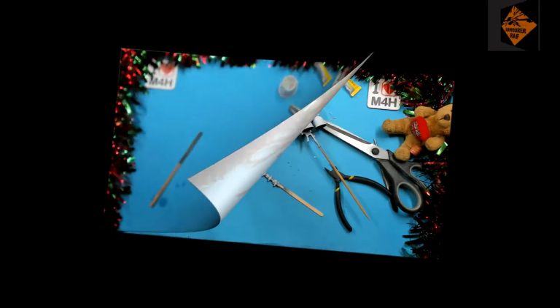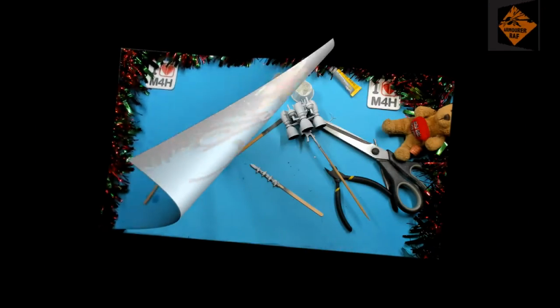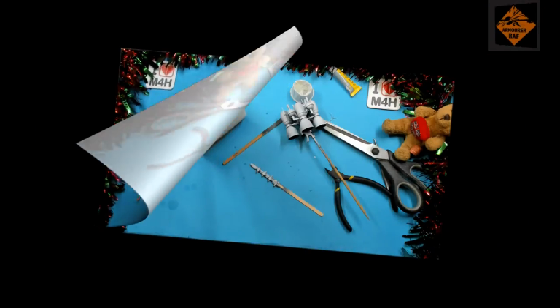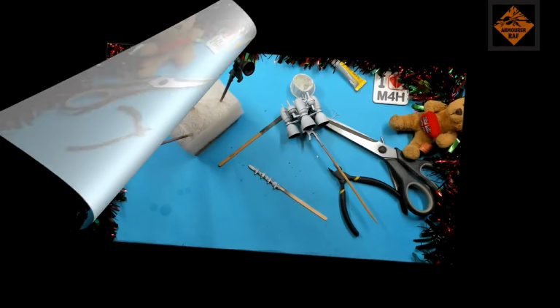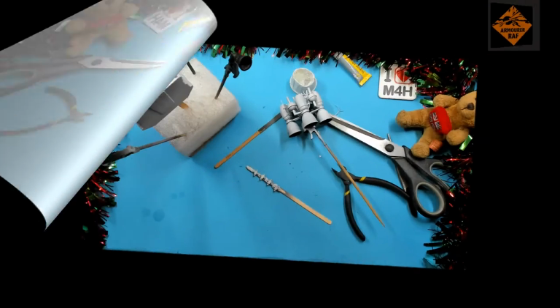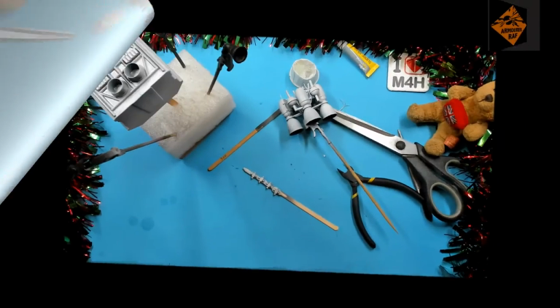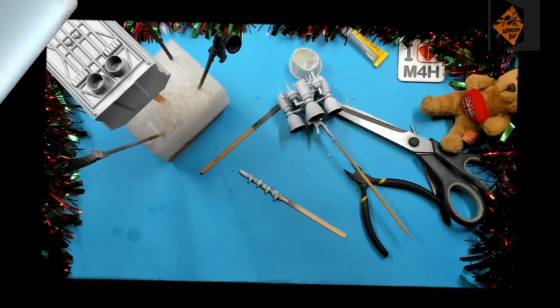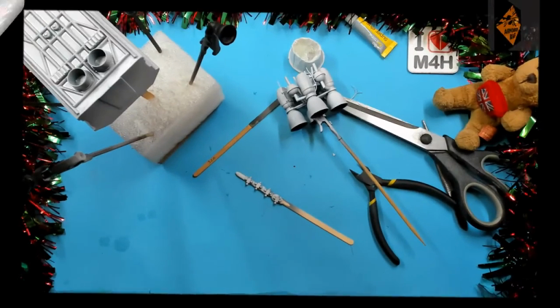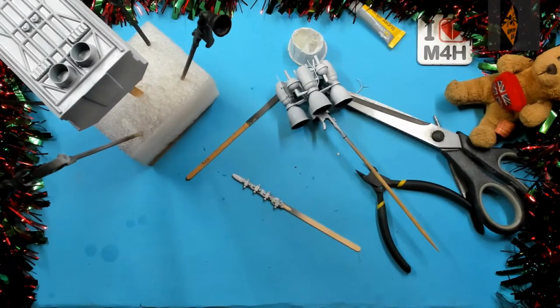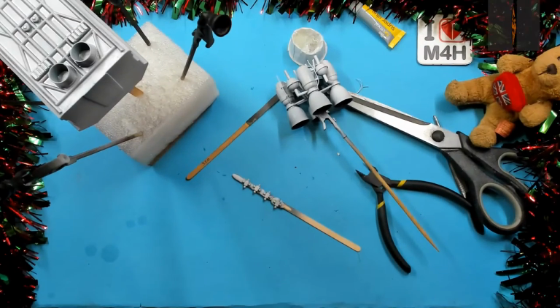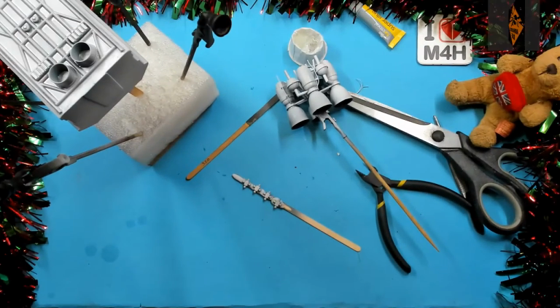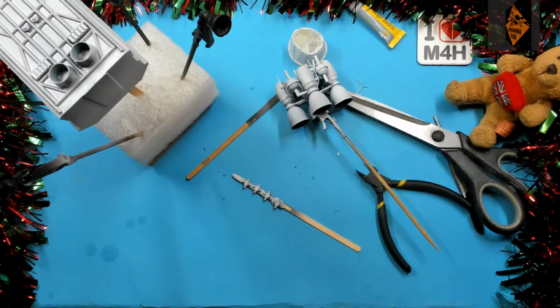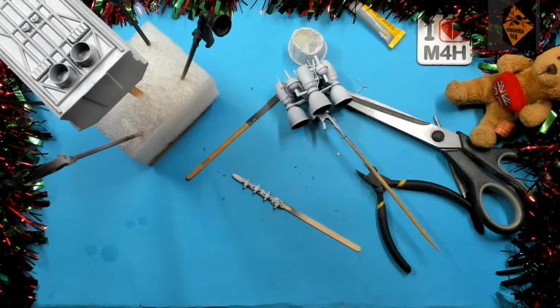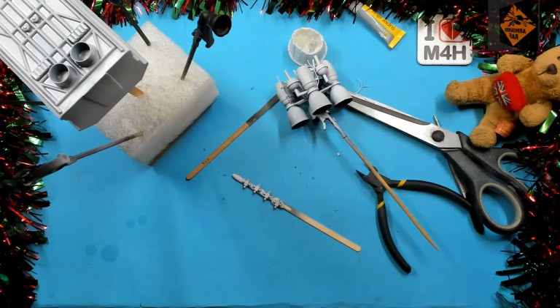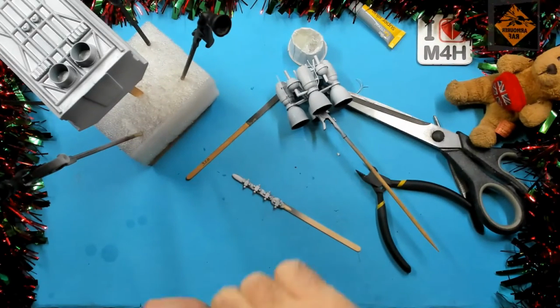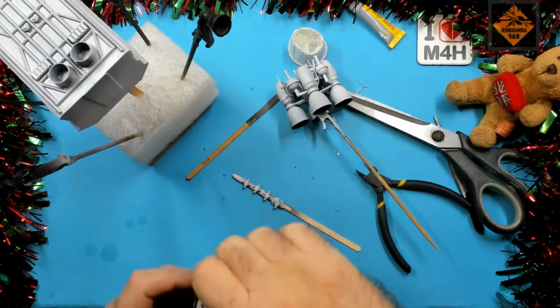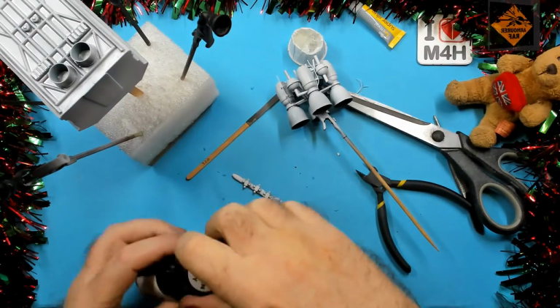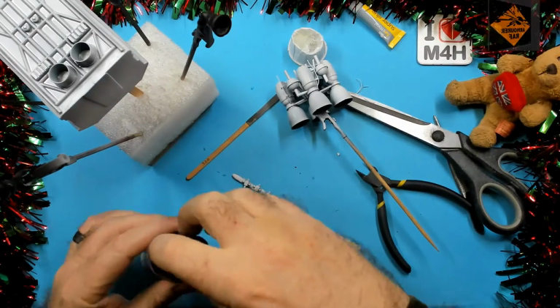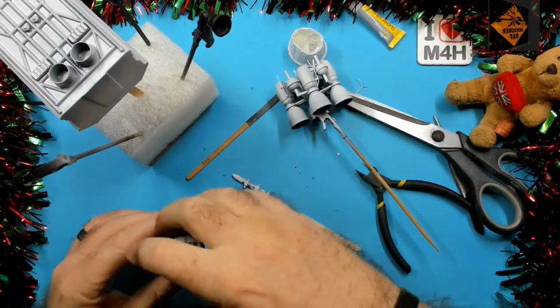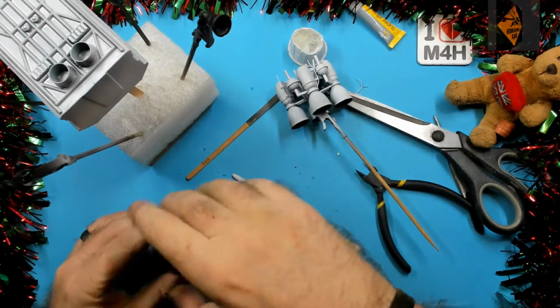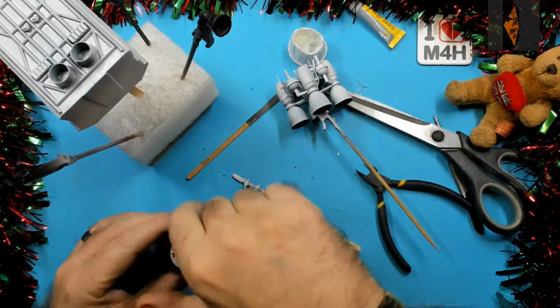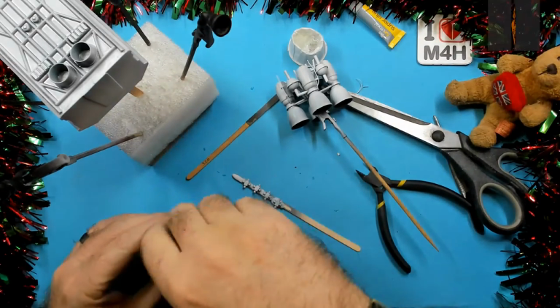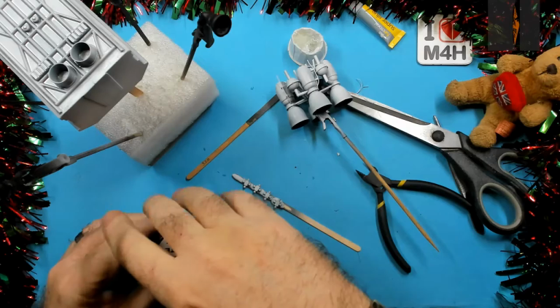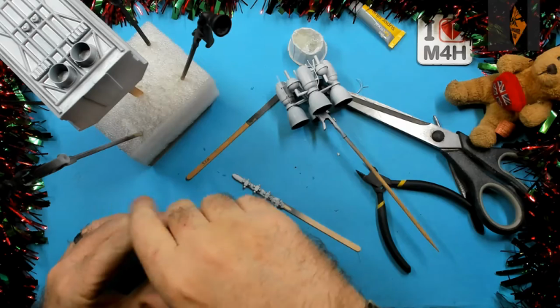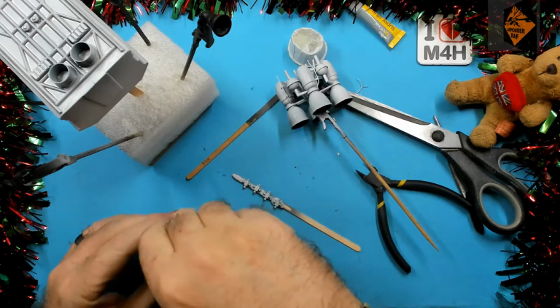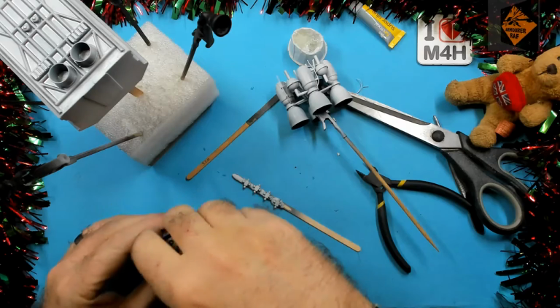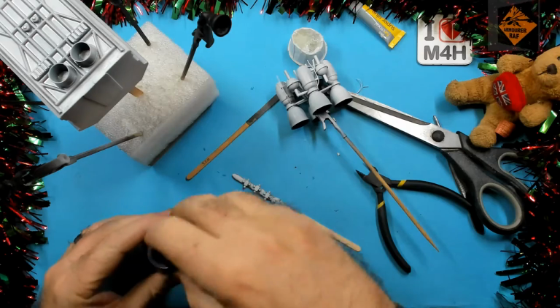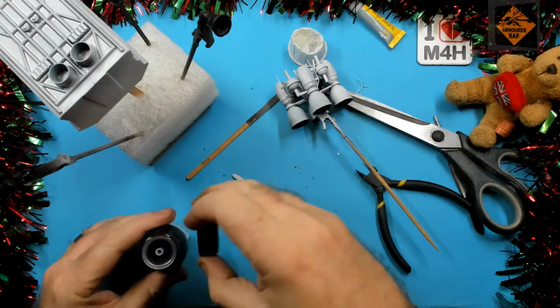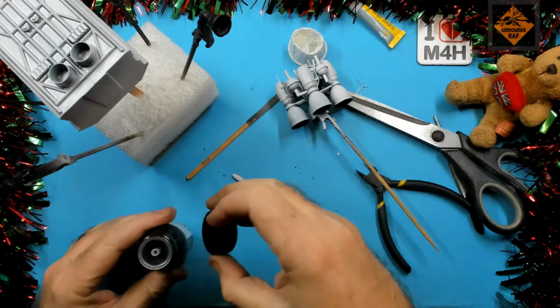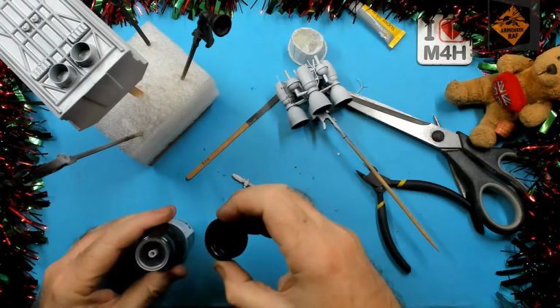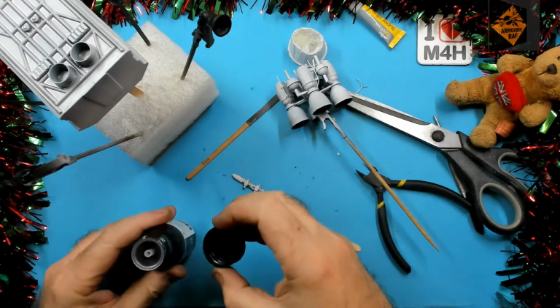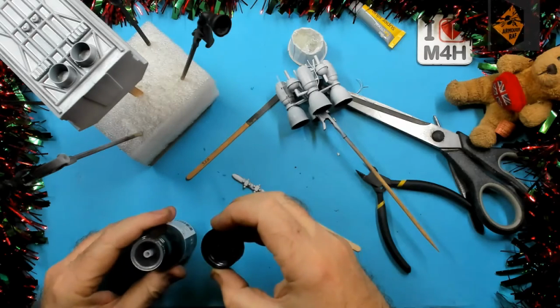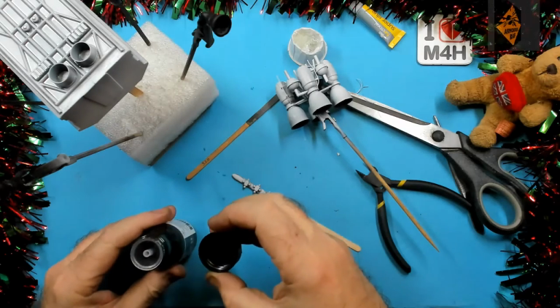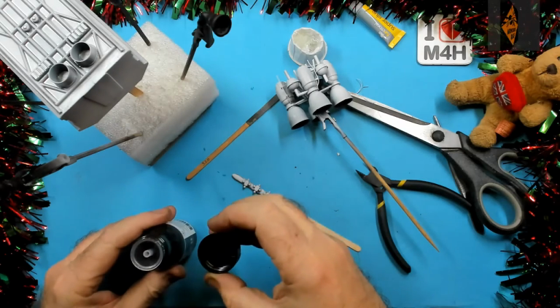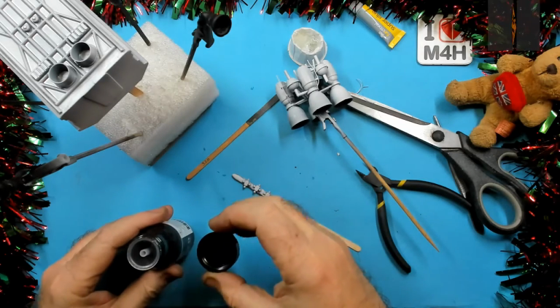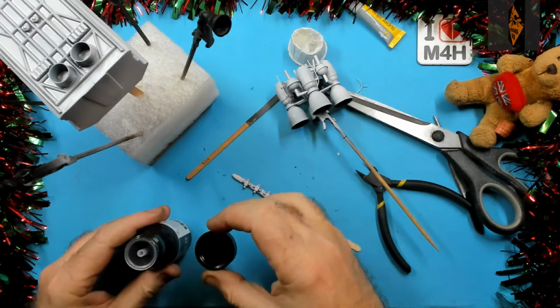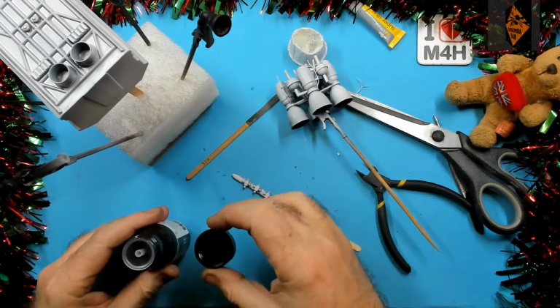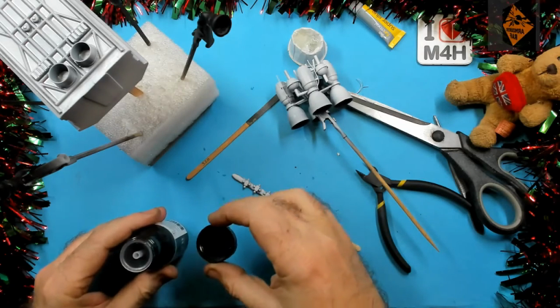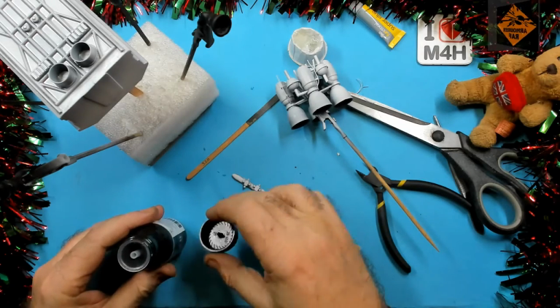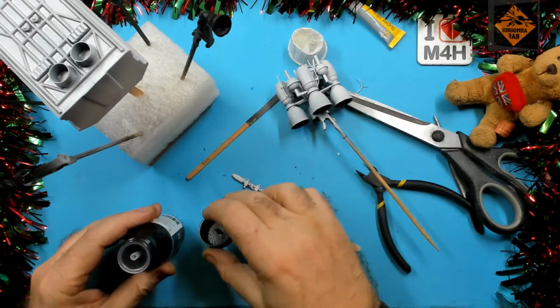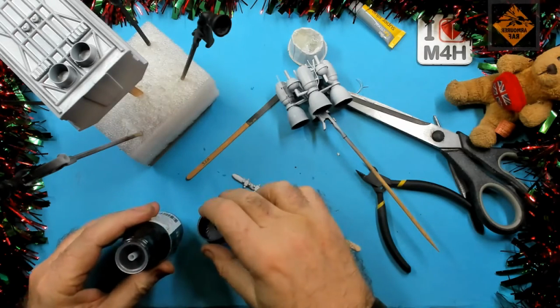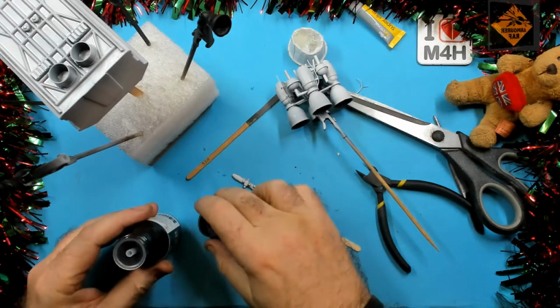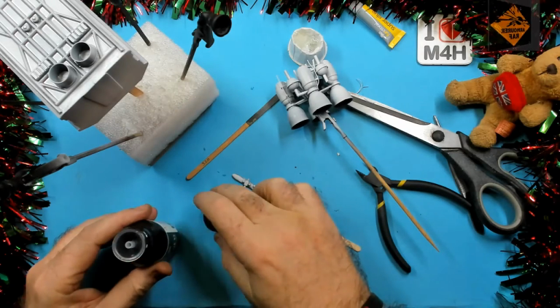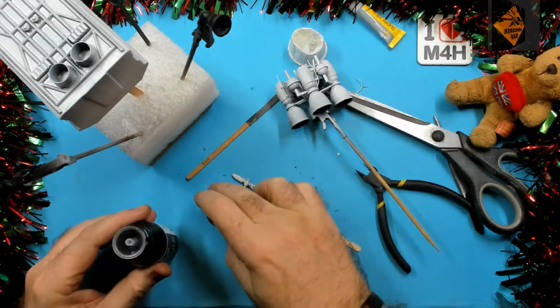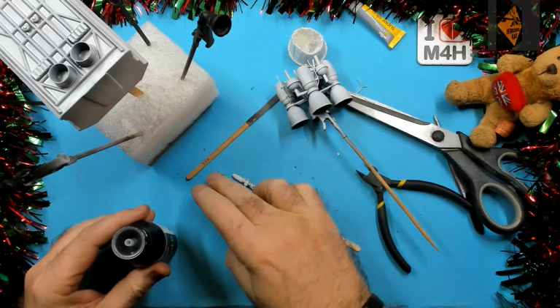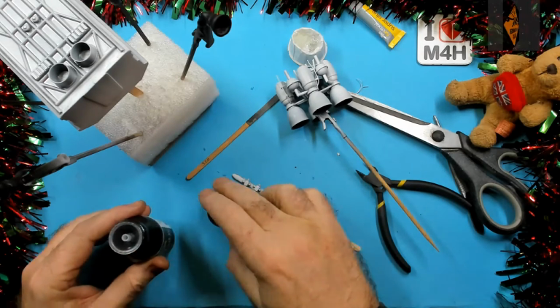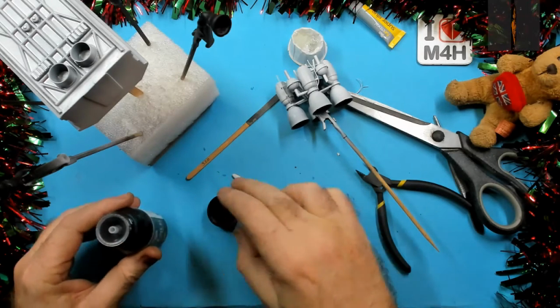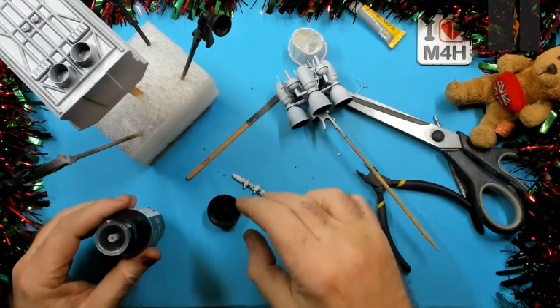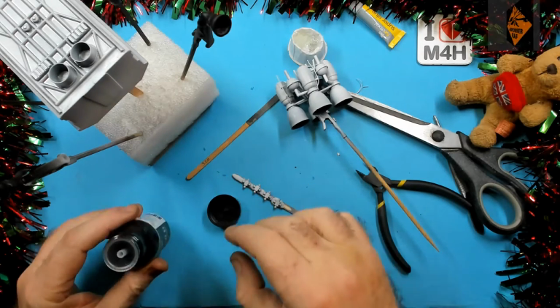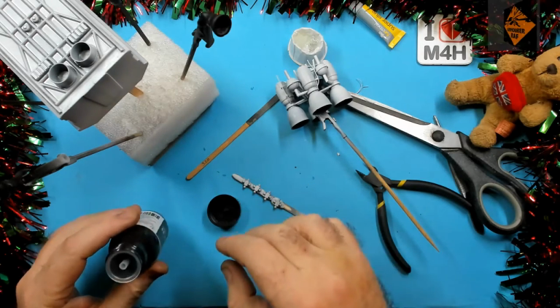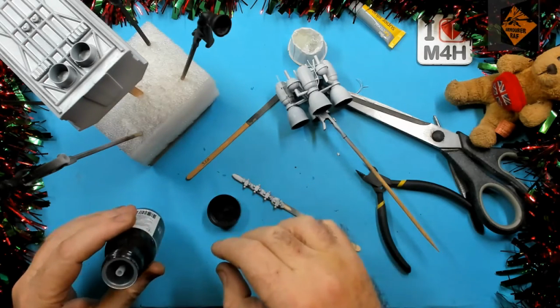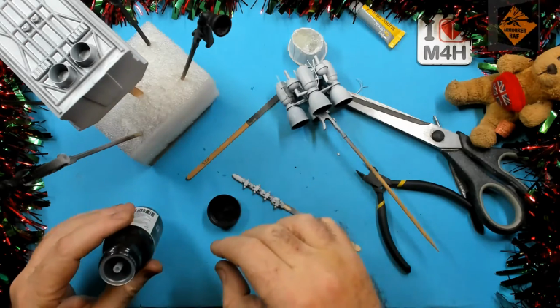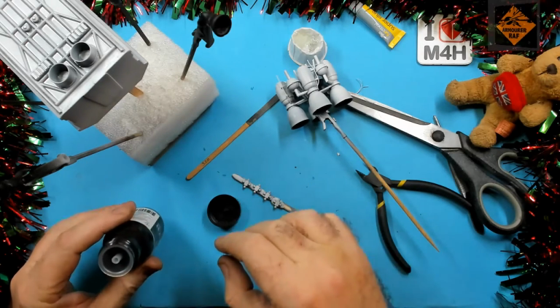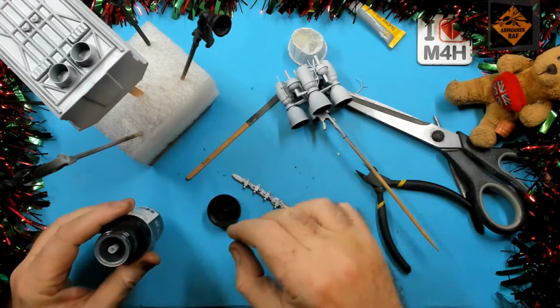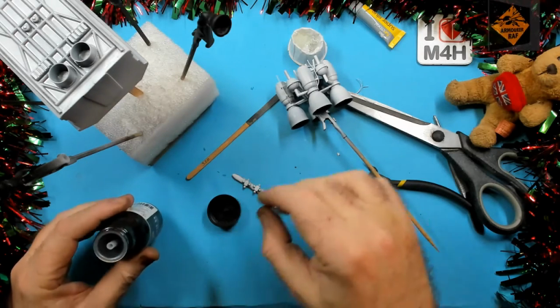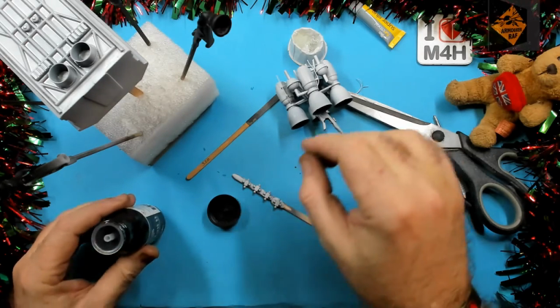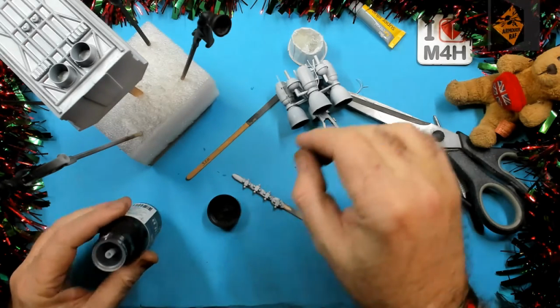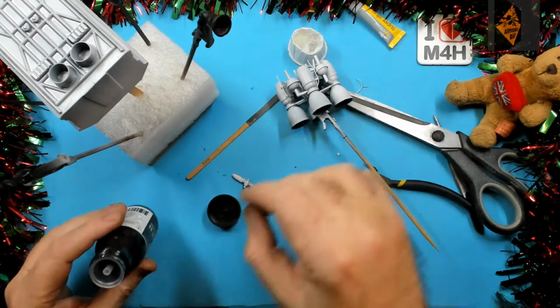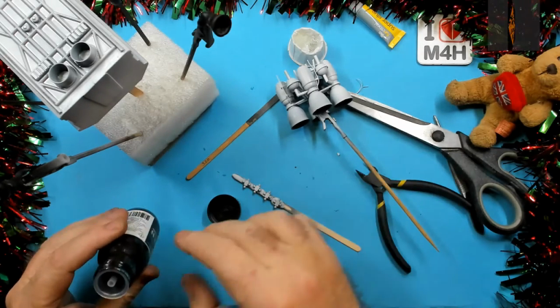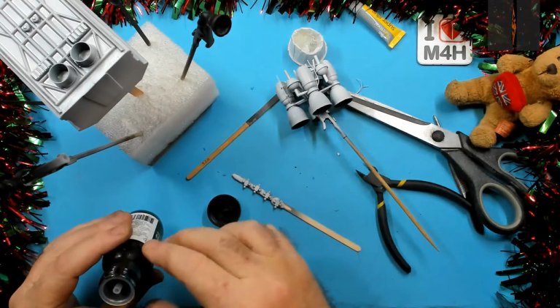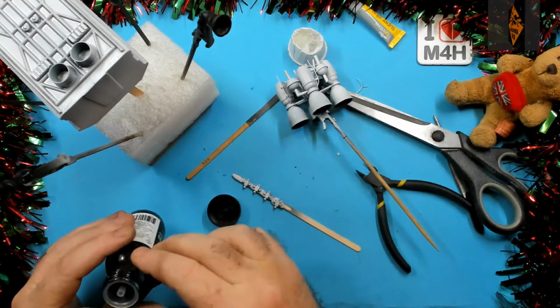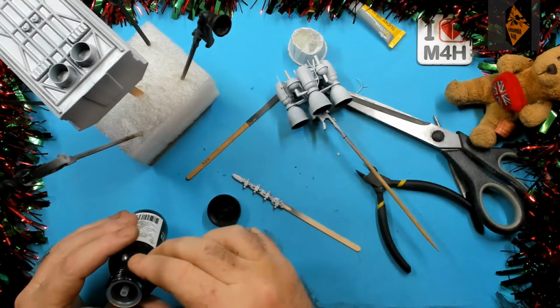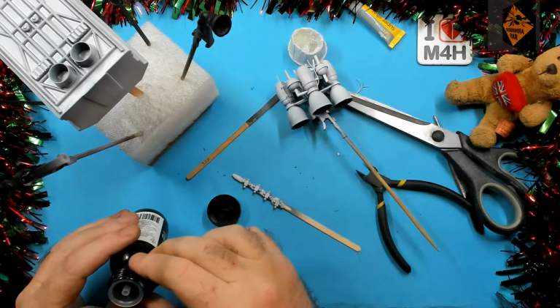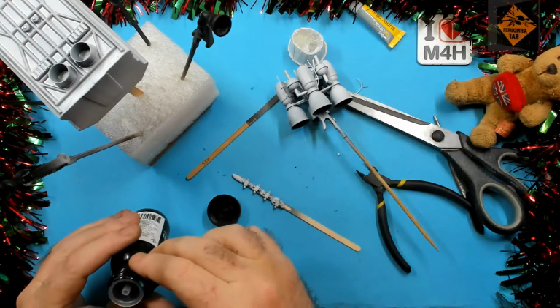Next, I'm using Alclad's Gloss Black Base to get the exhaust nozzles ready for their chrome coat.